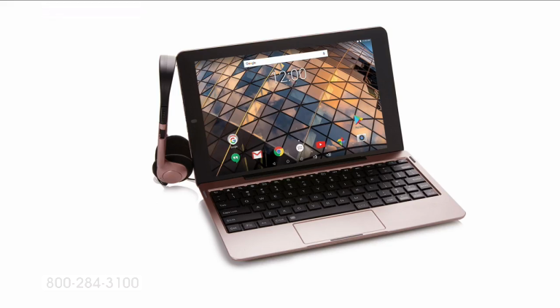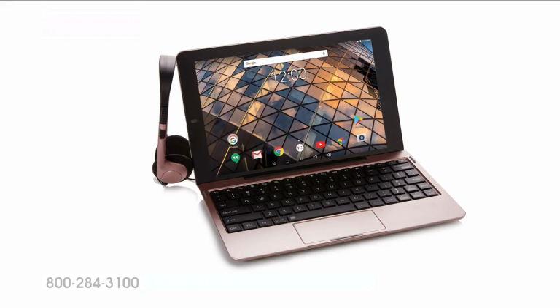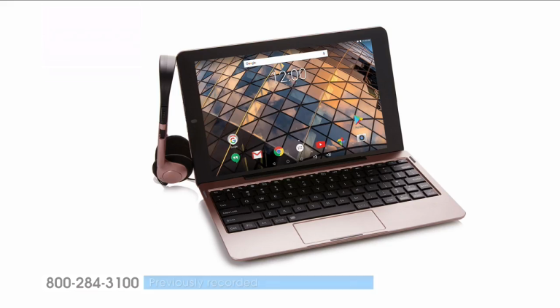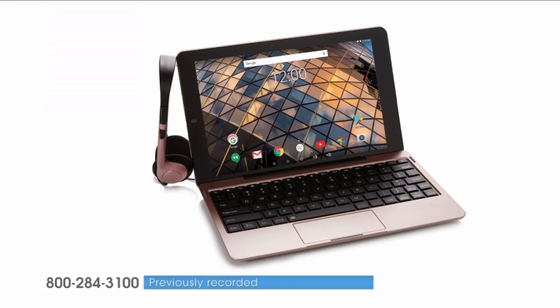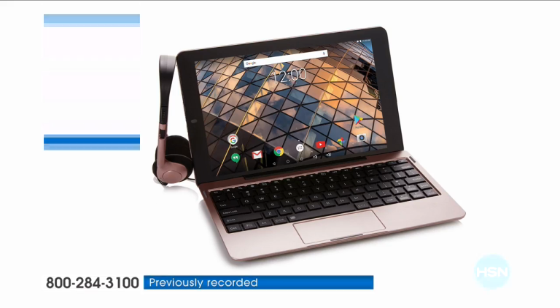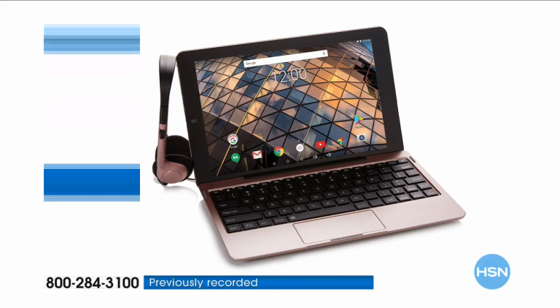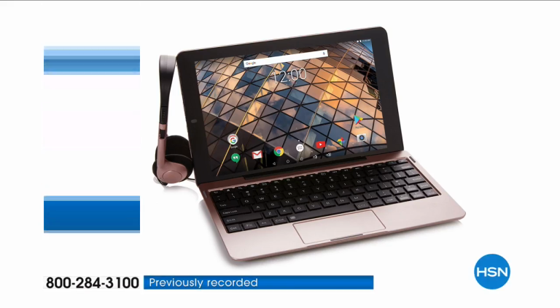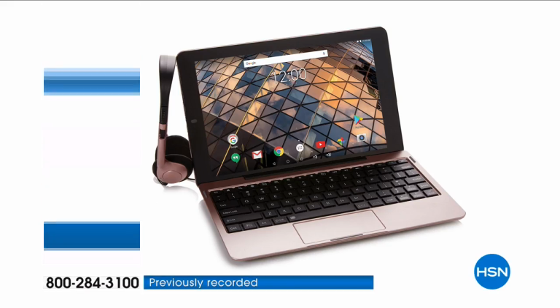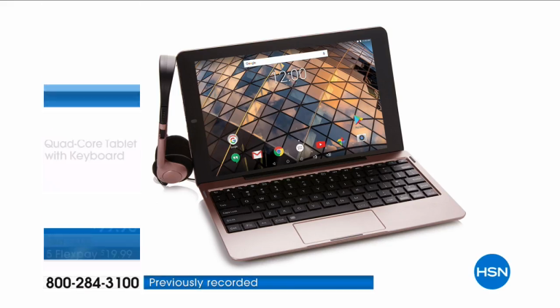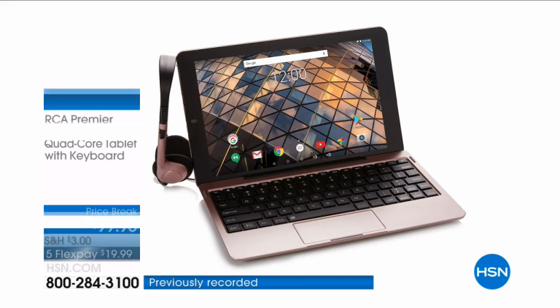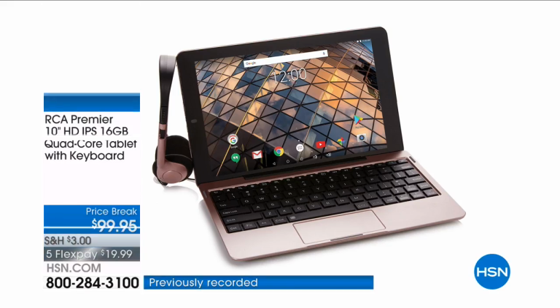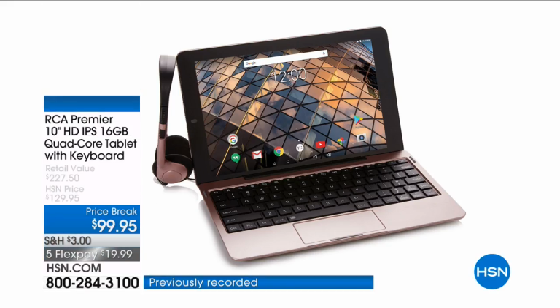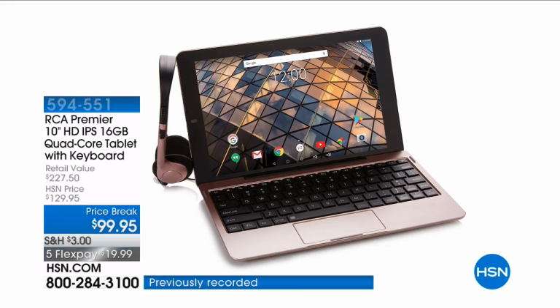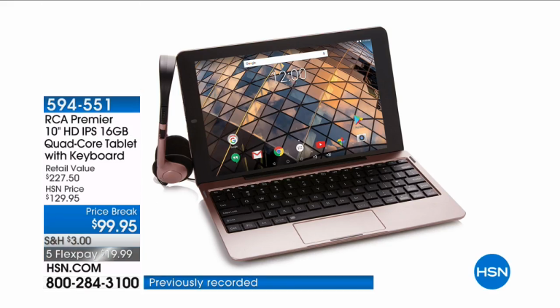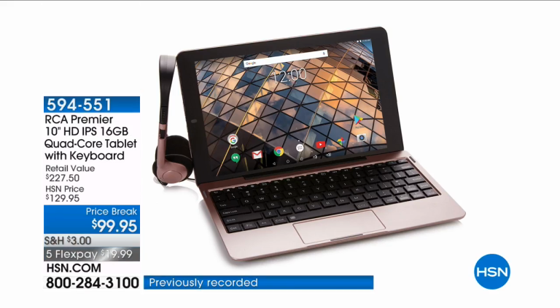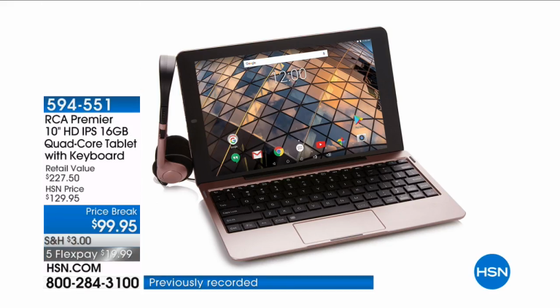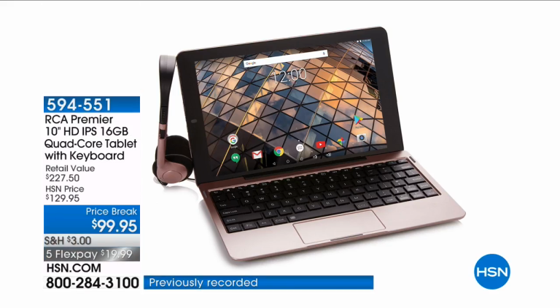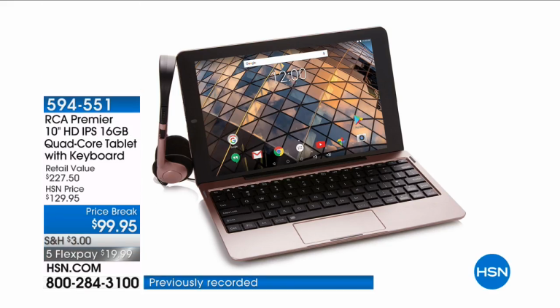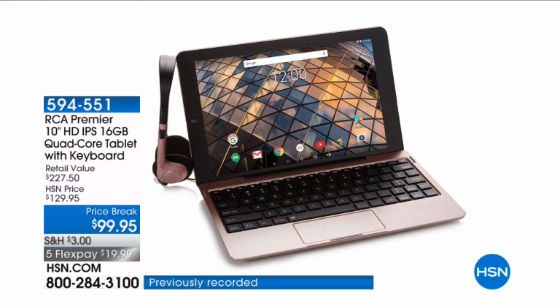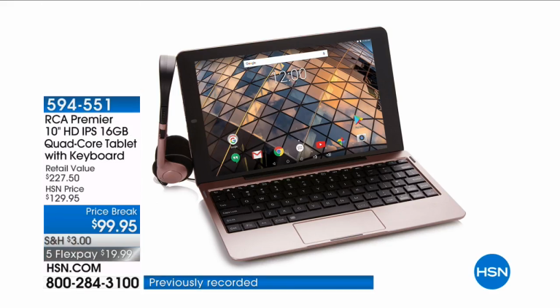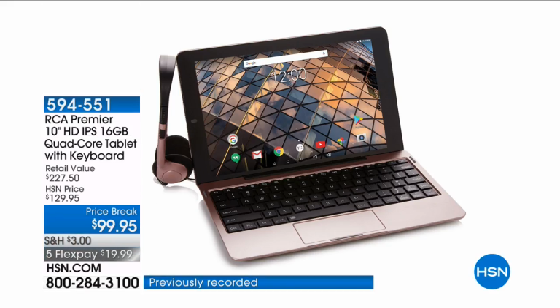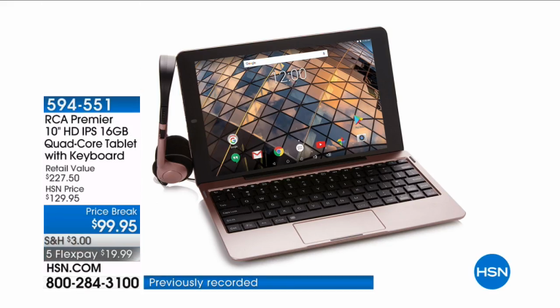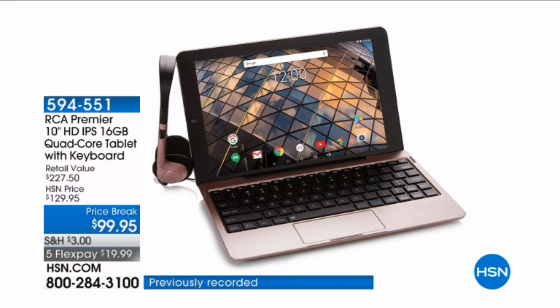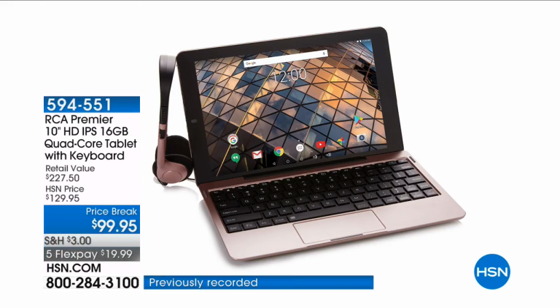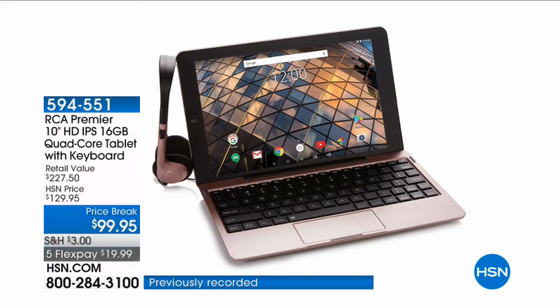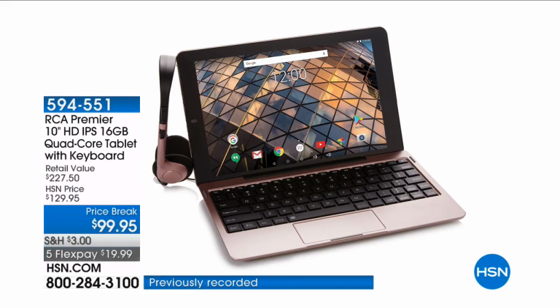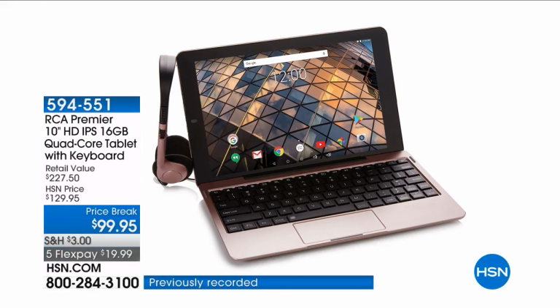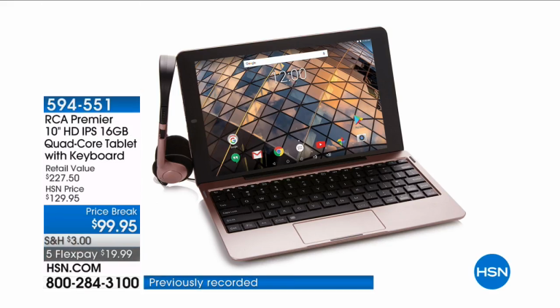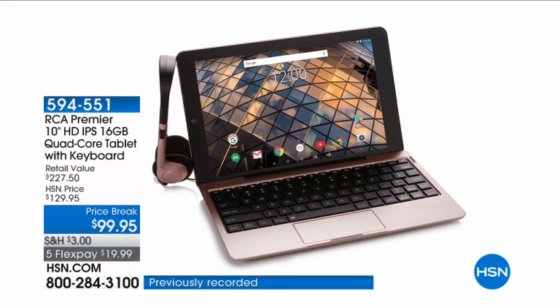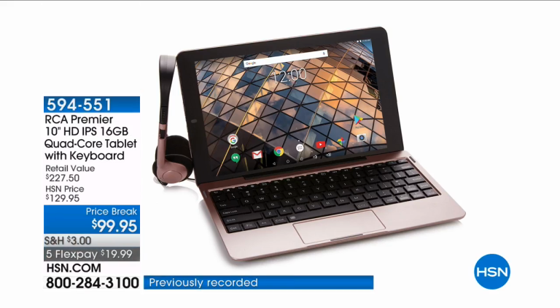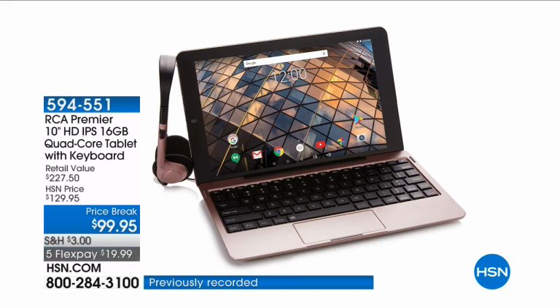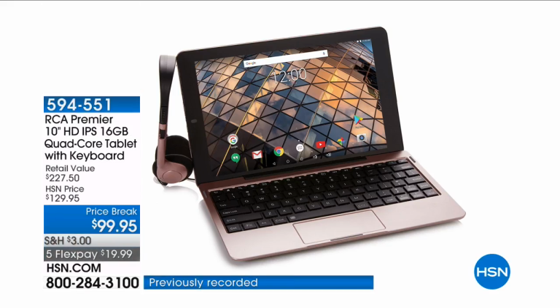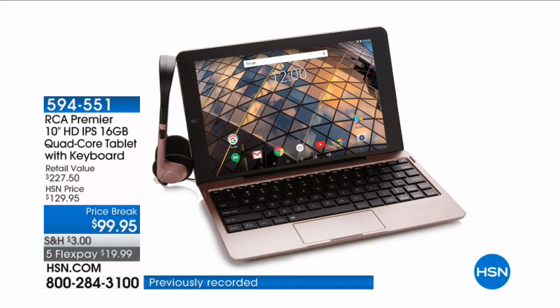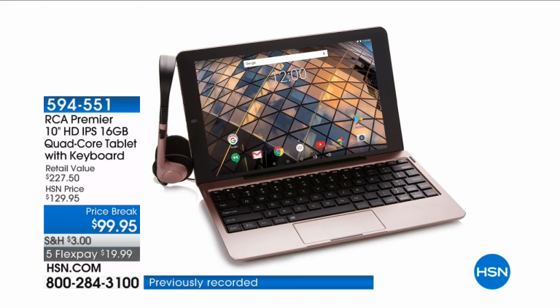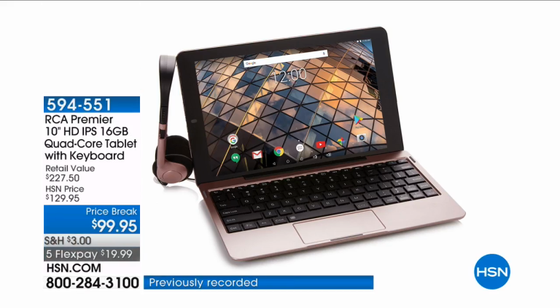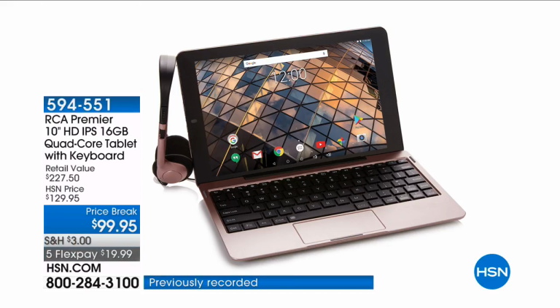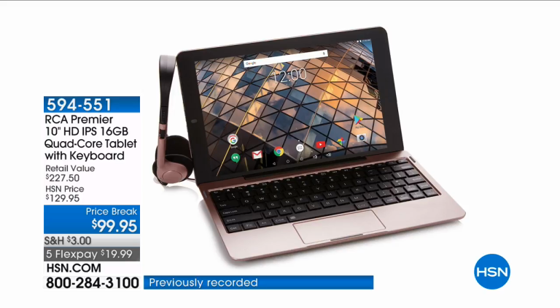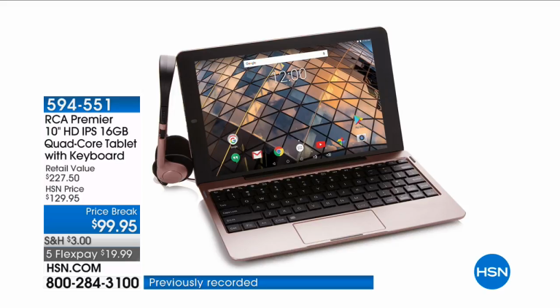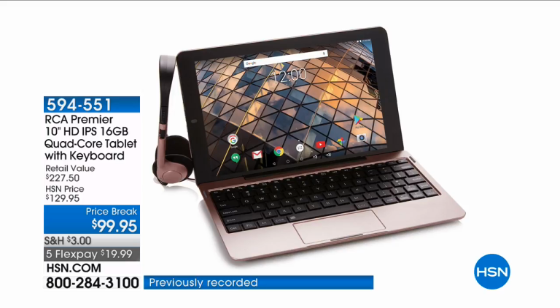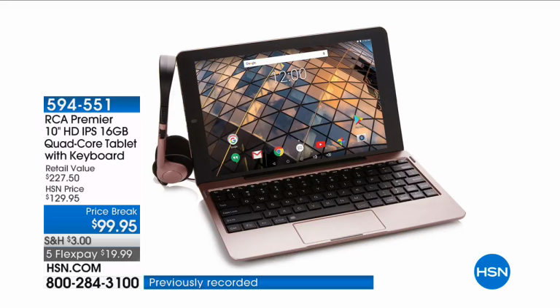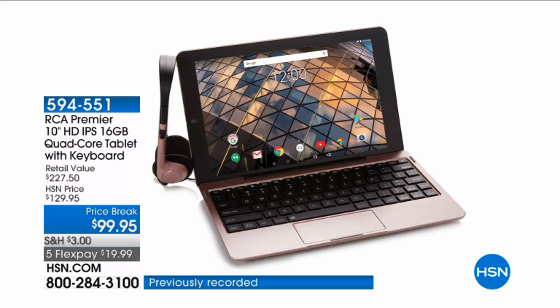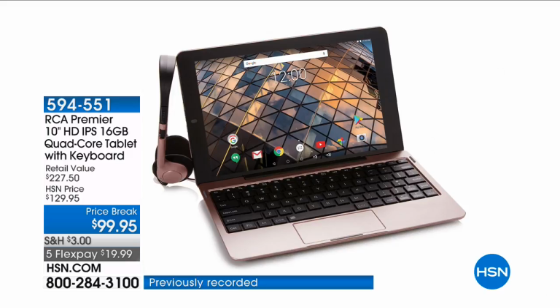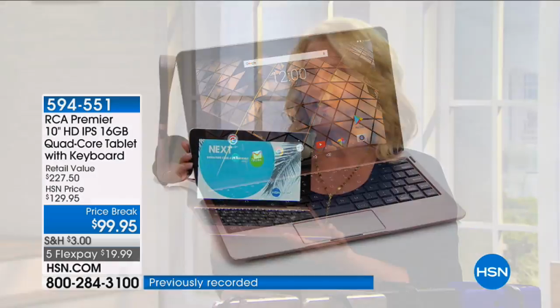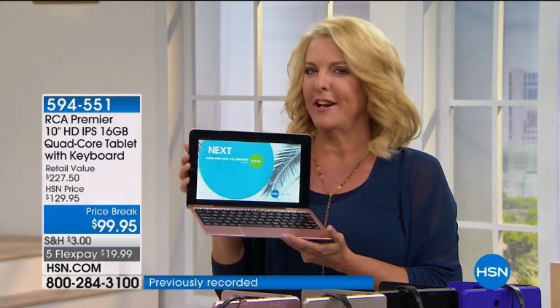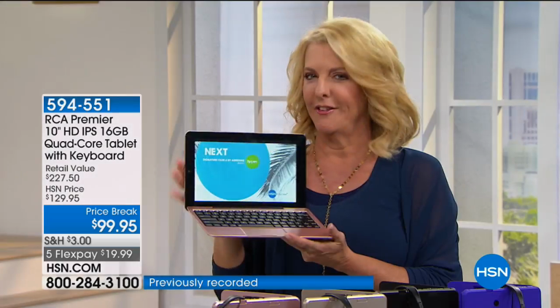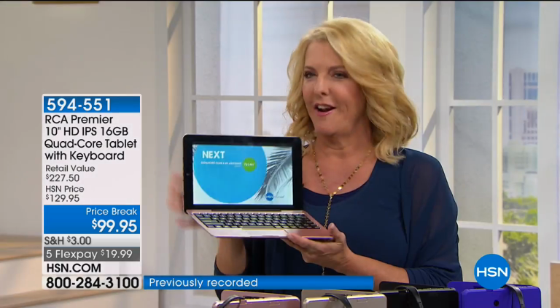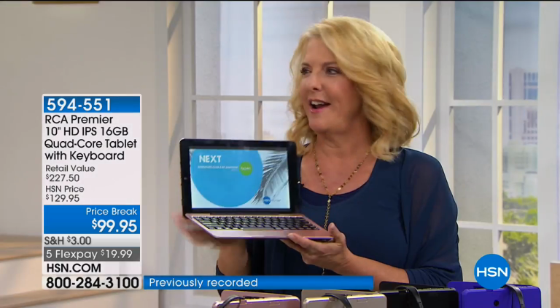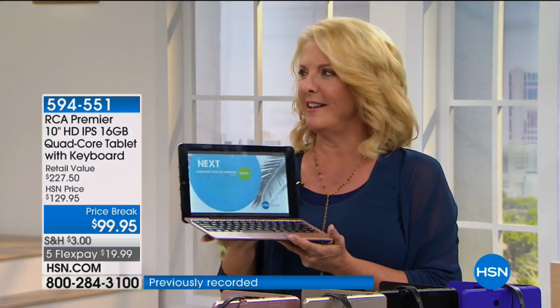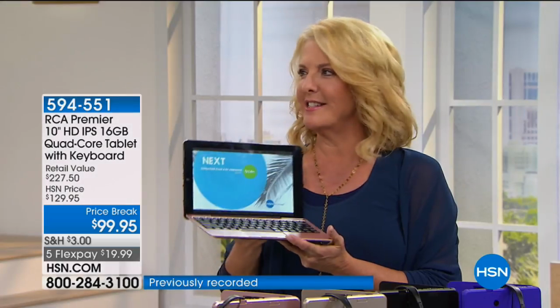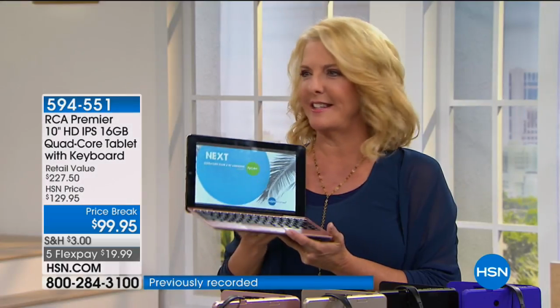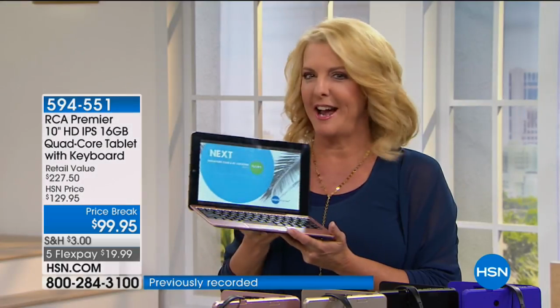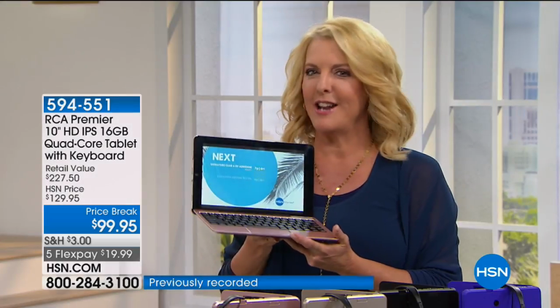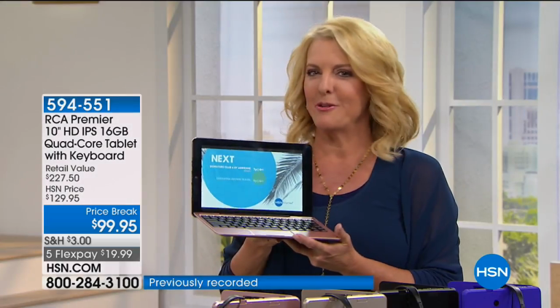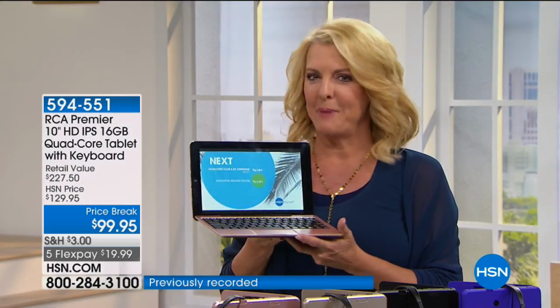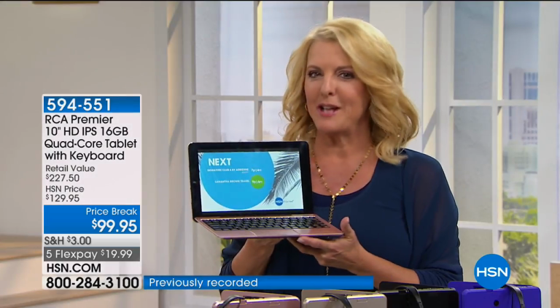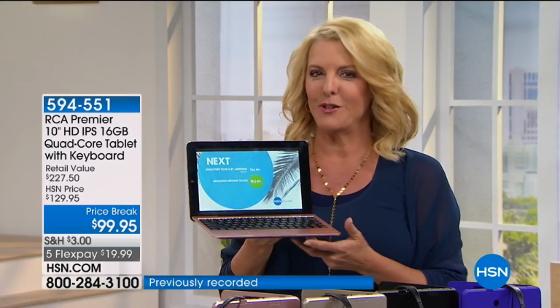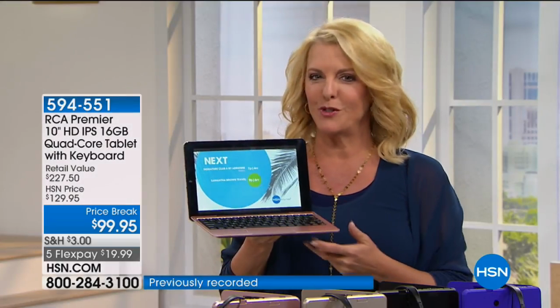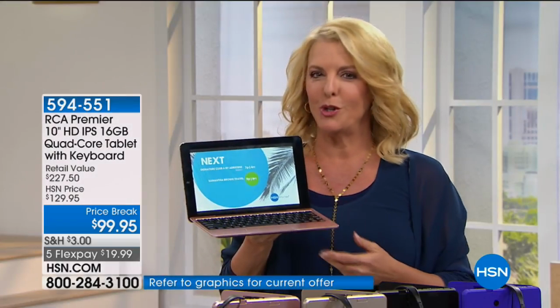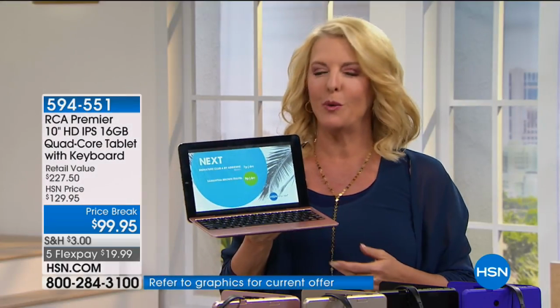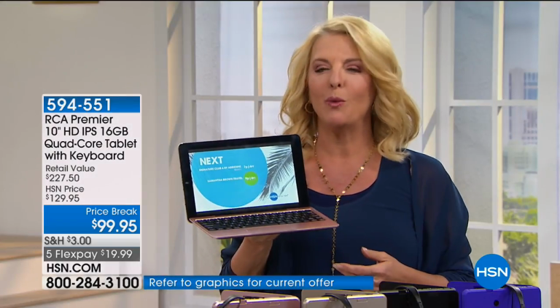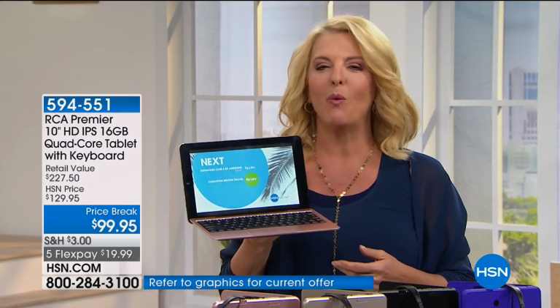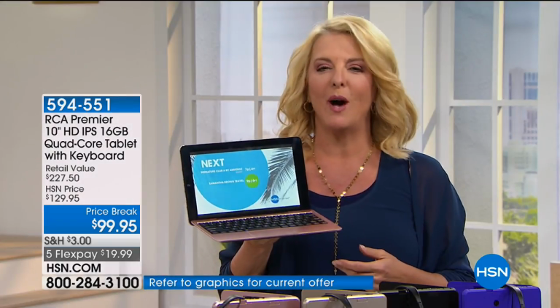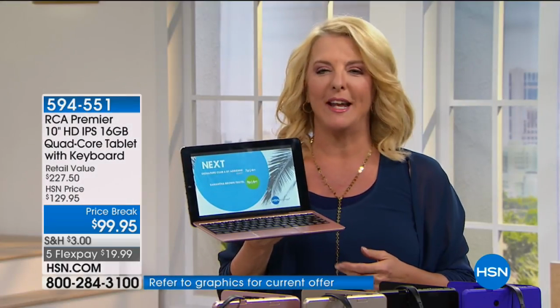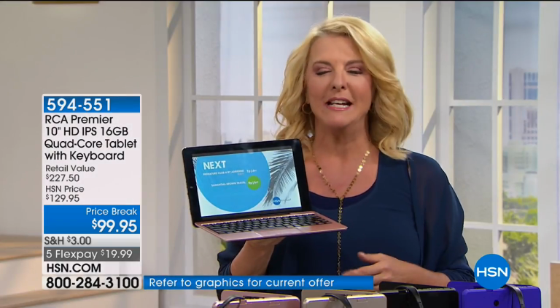Is it a tablet? No, isn't that a laptop? Yeah, funny, right? It's kind of the best of two in one.